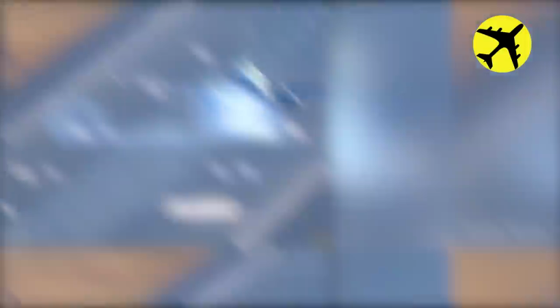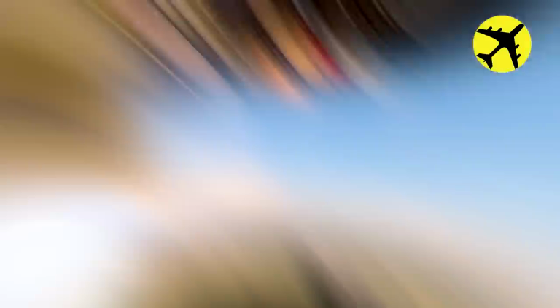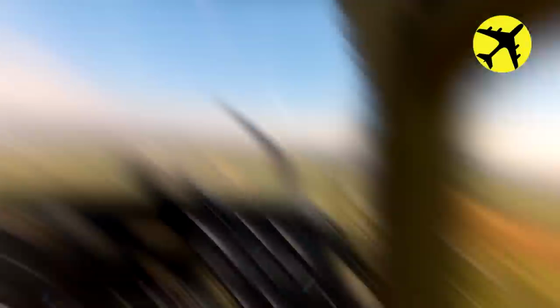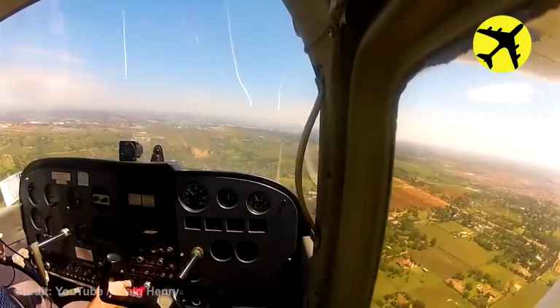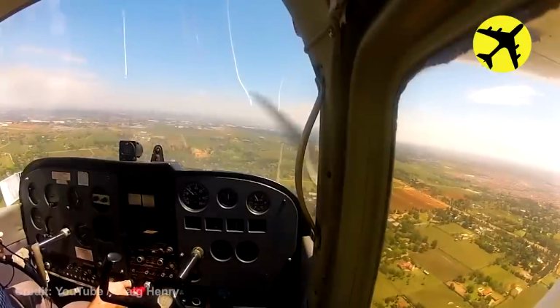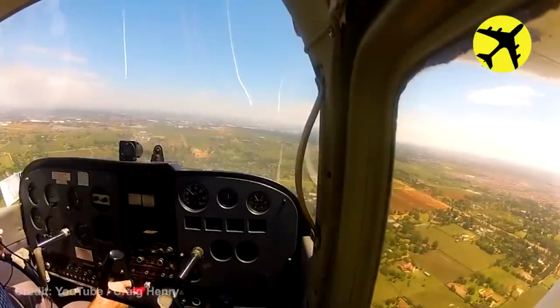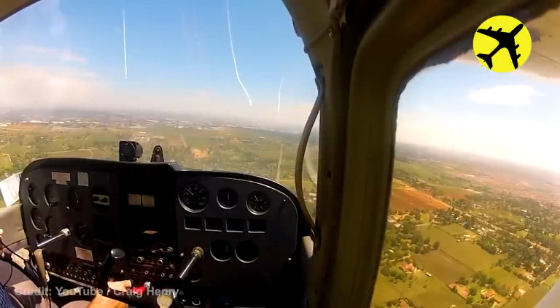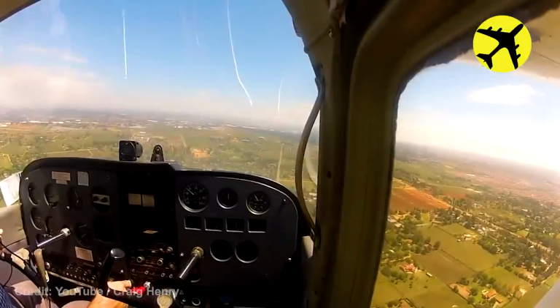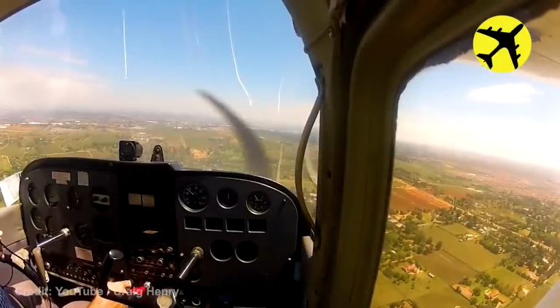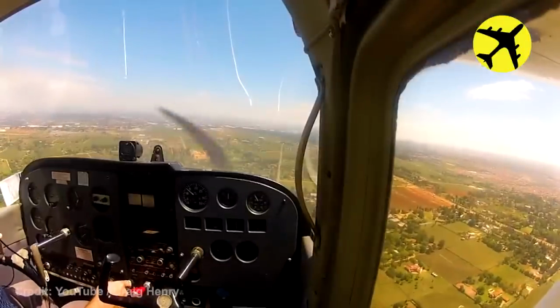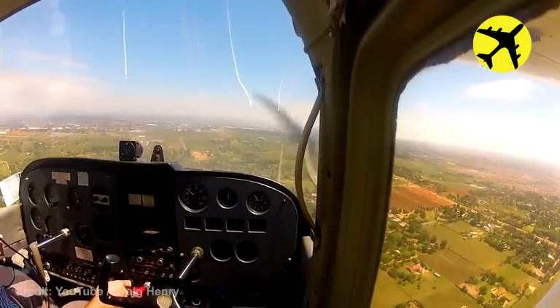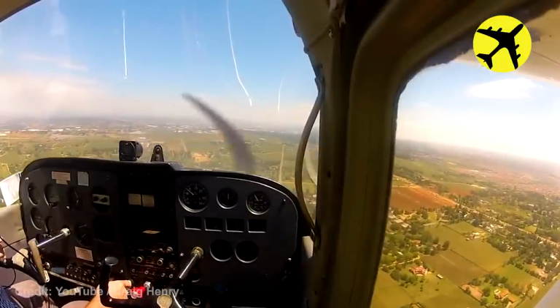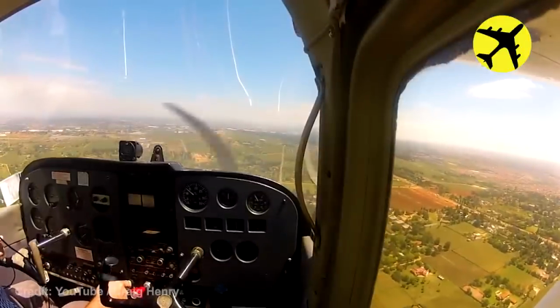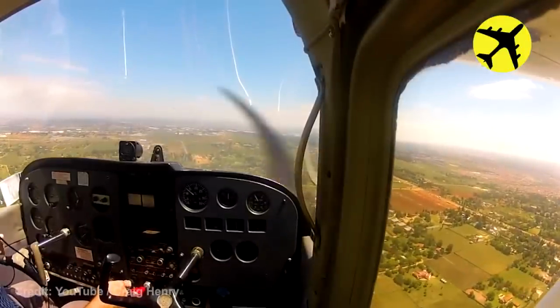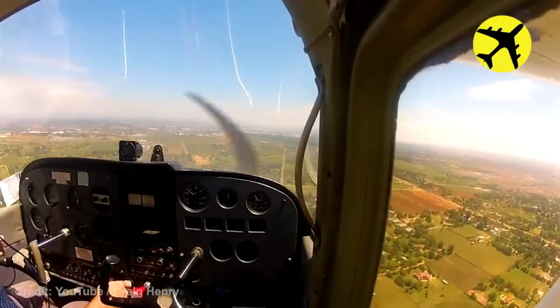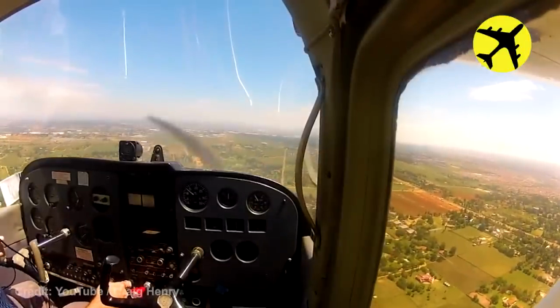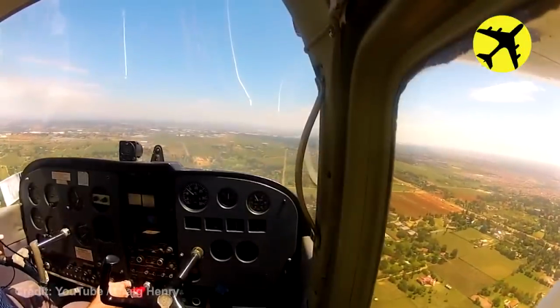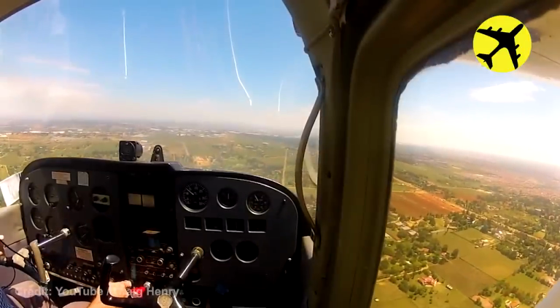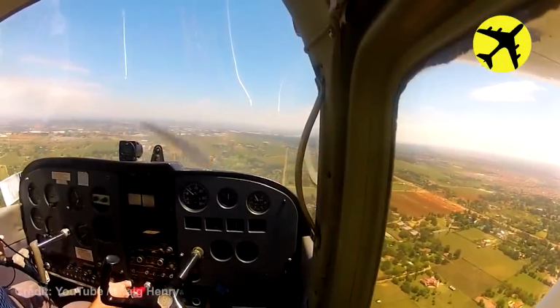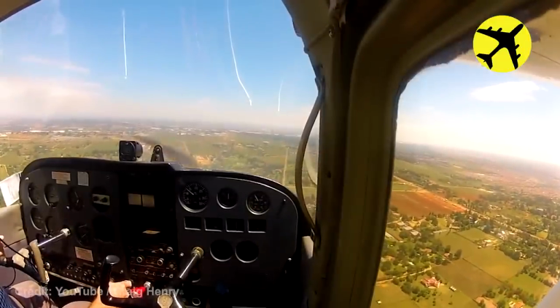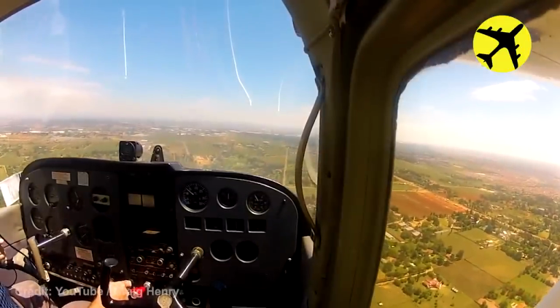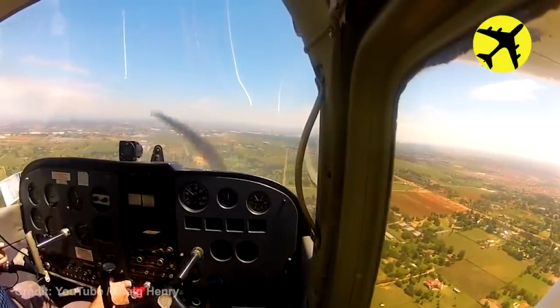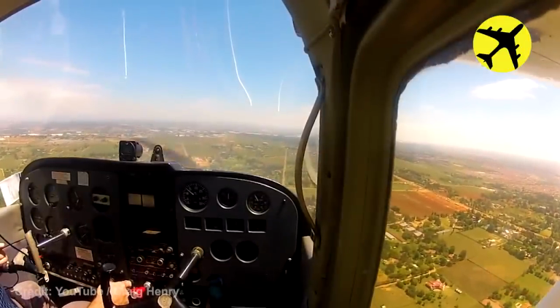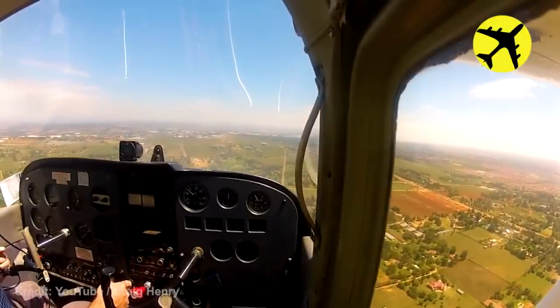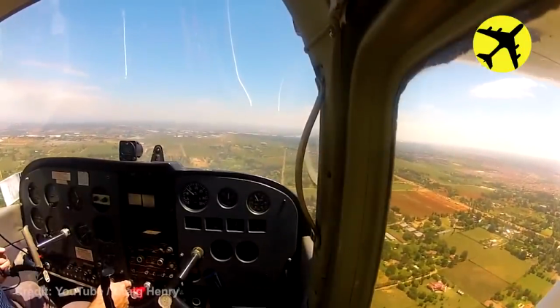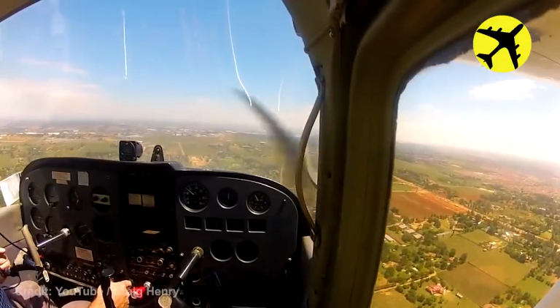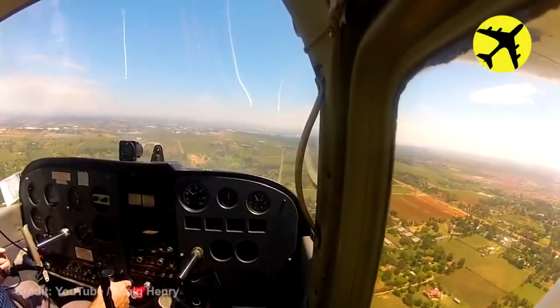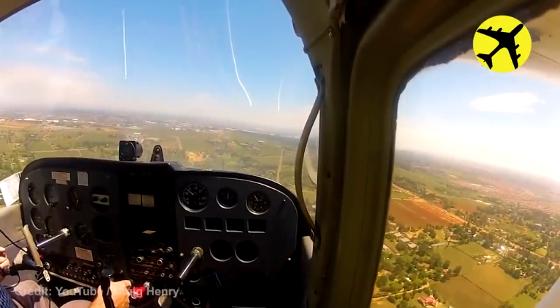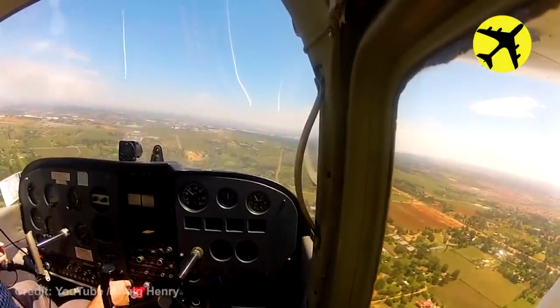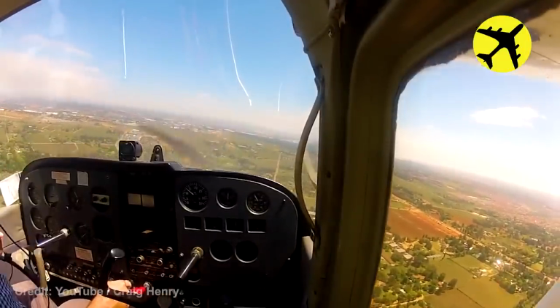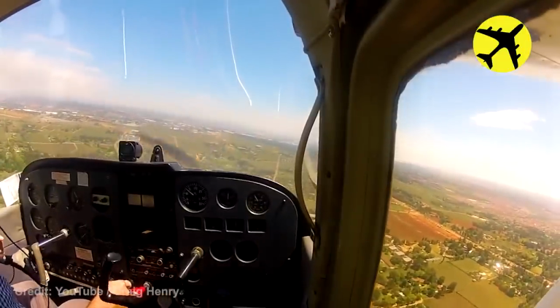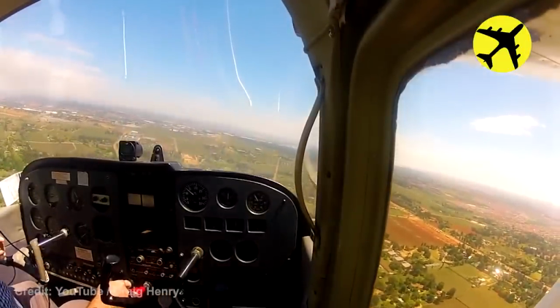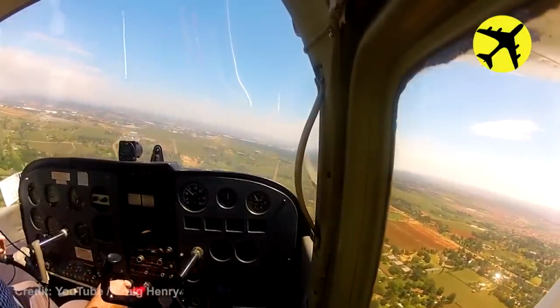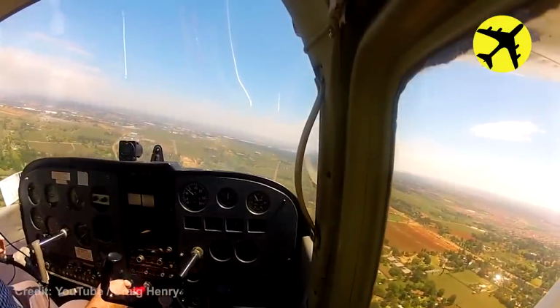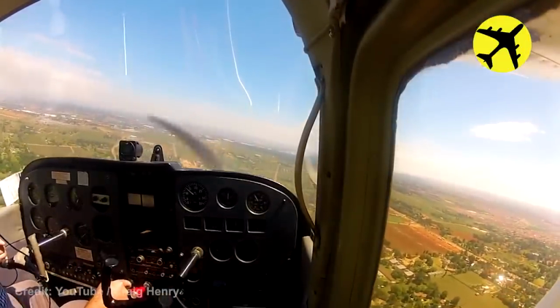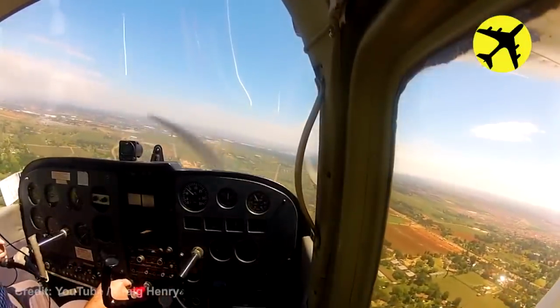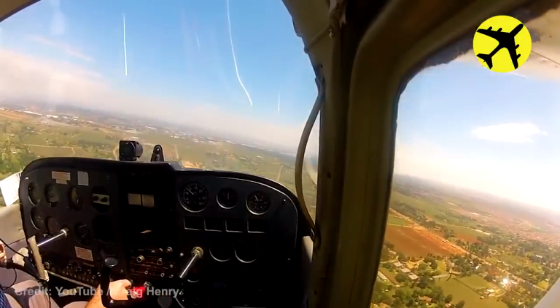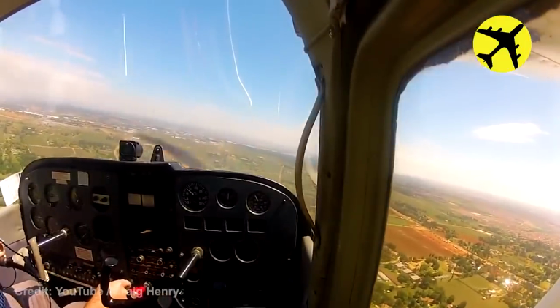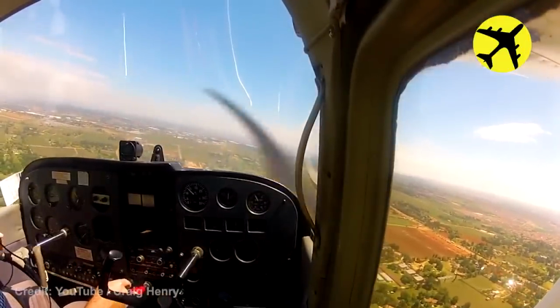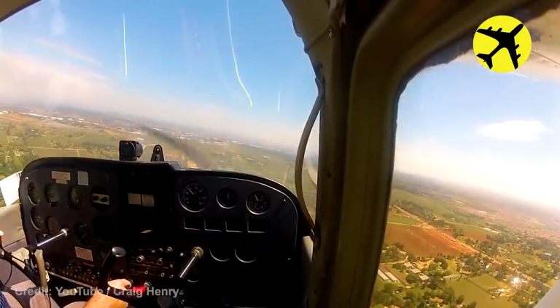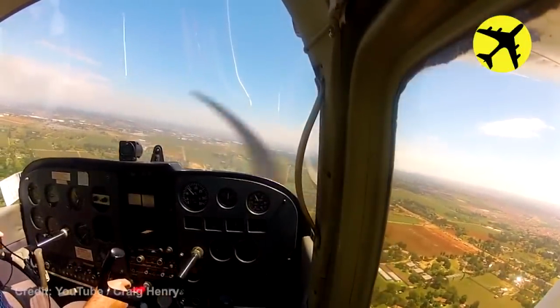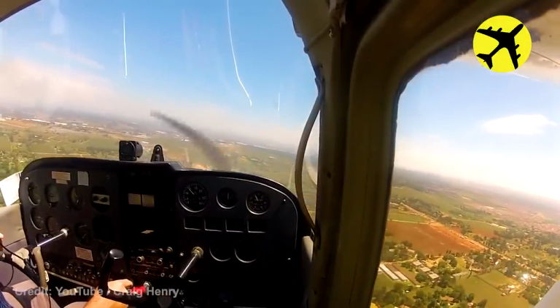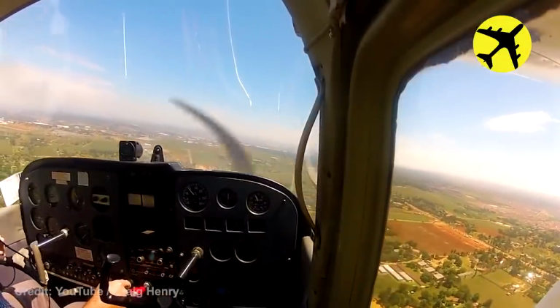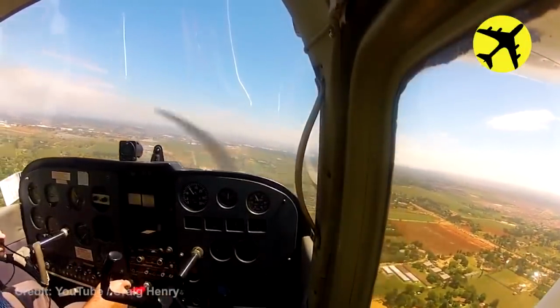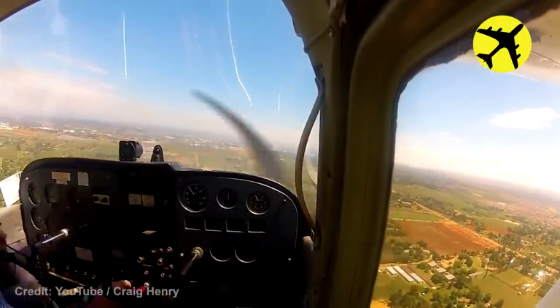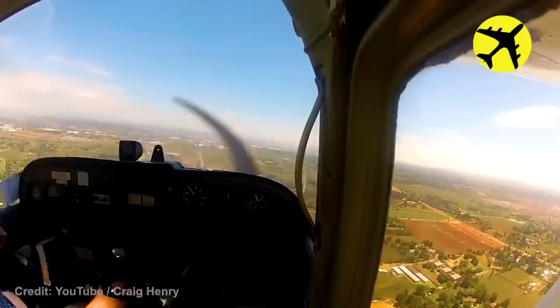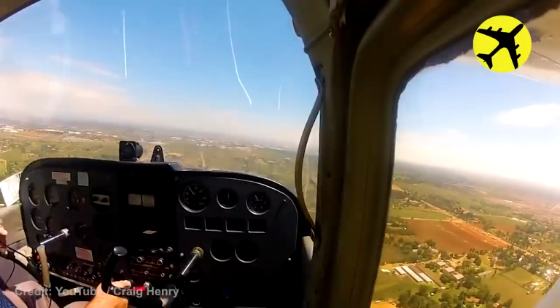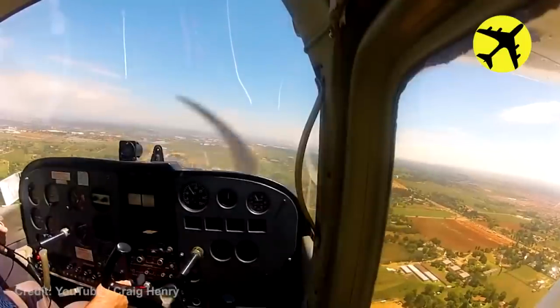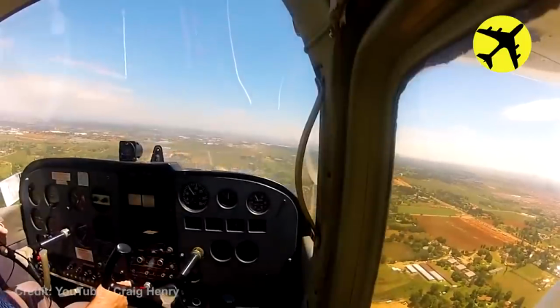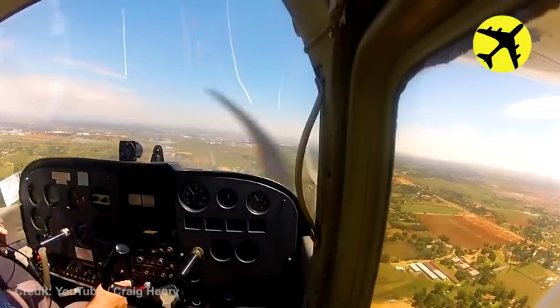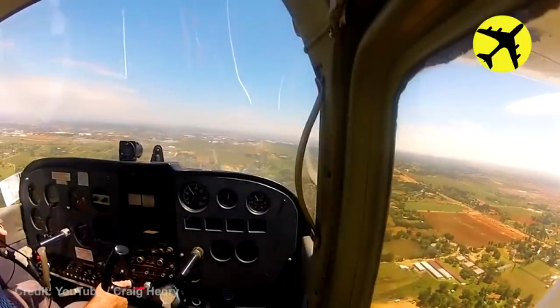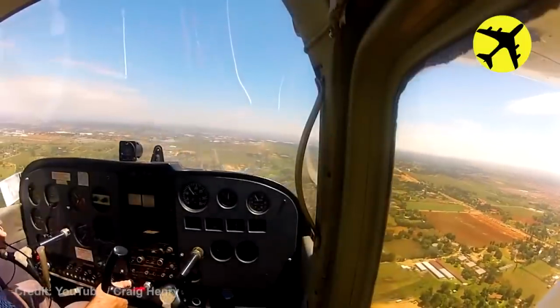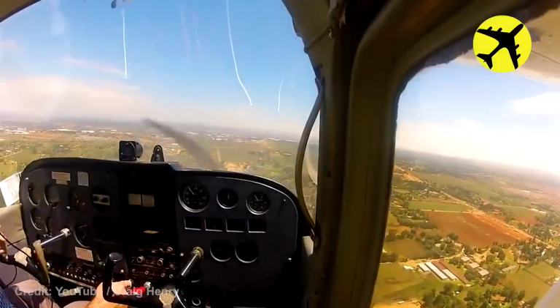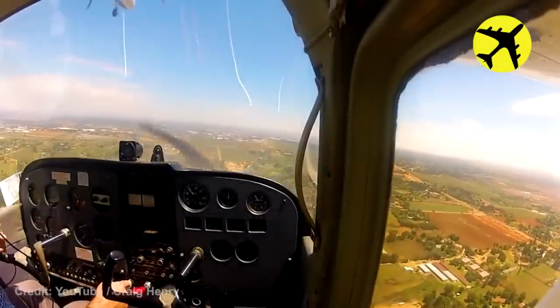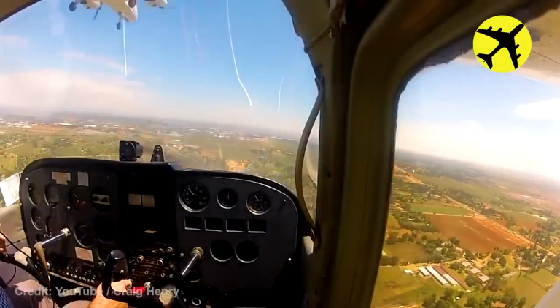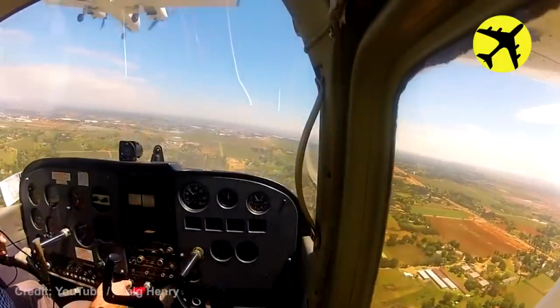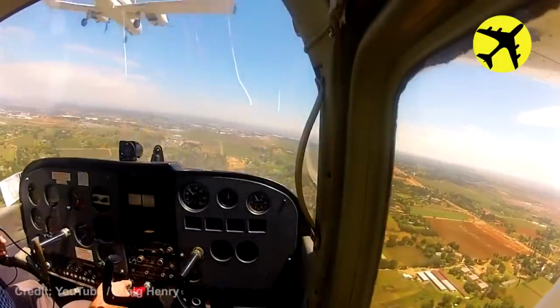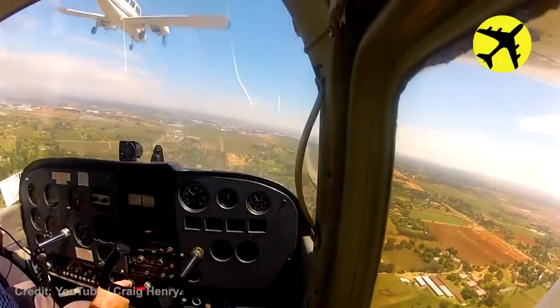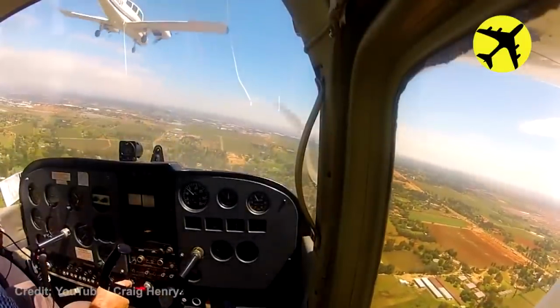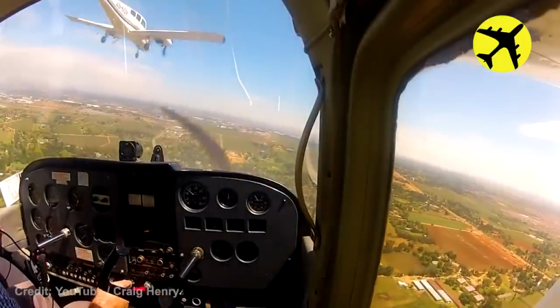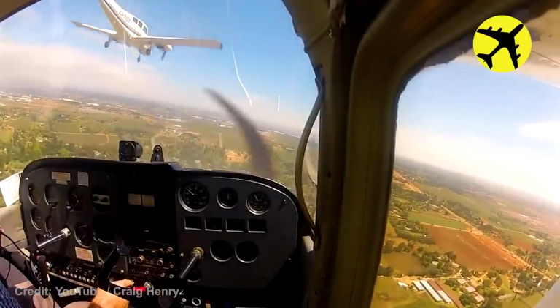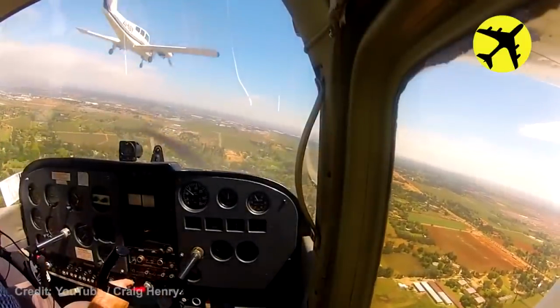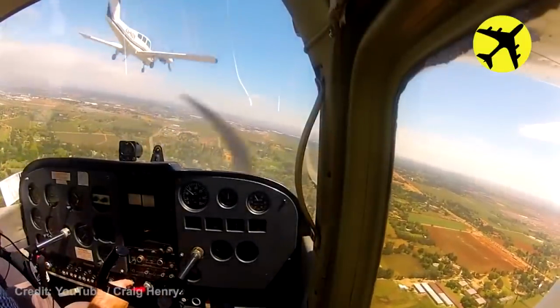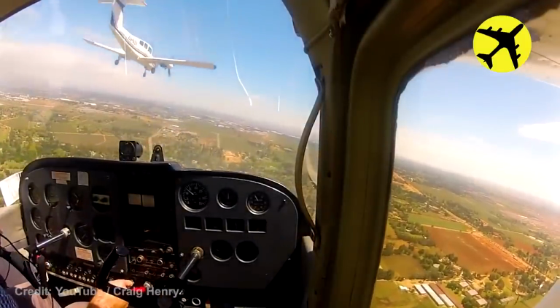Planes nearly collide mid-air, filmed from the cockpit.